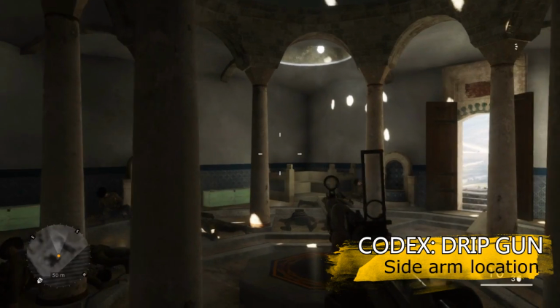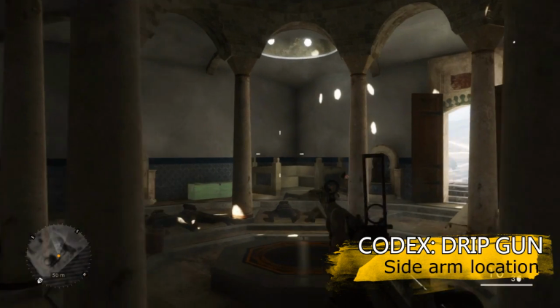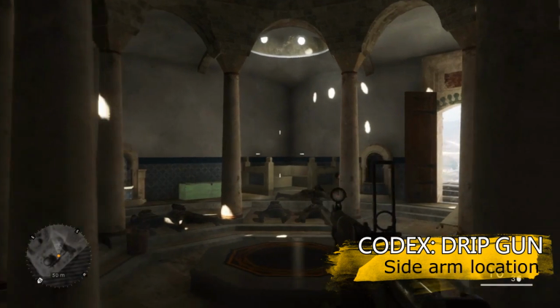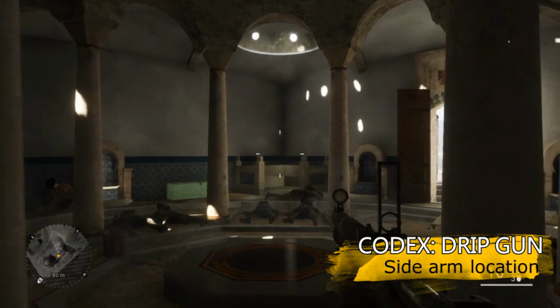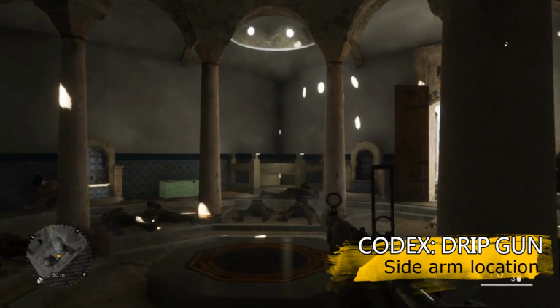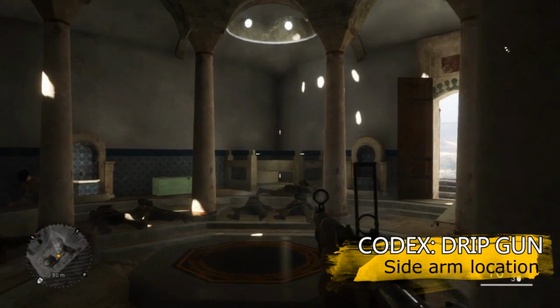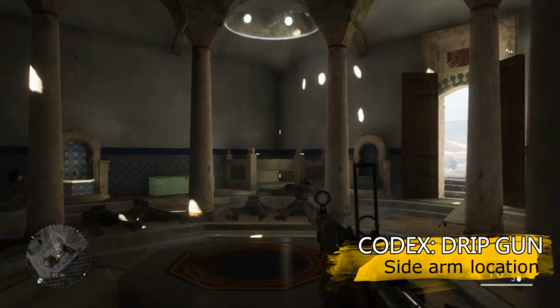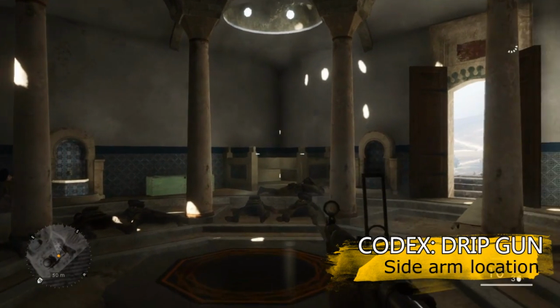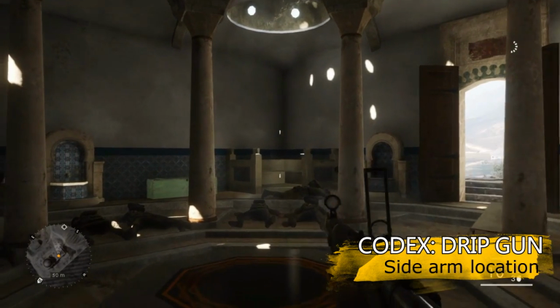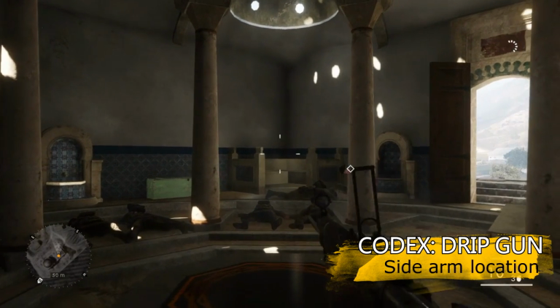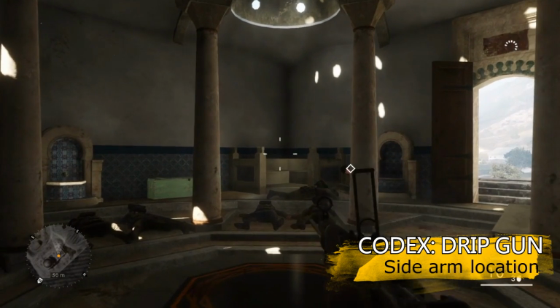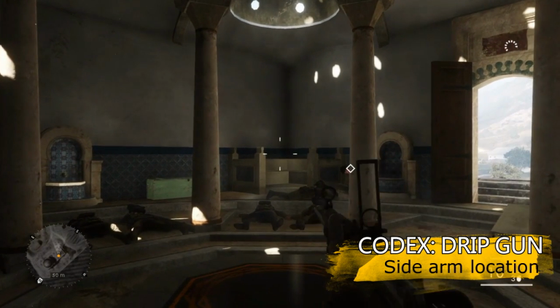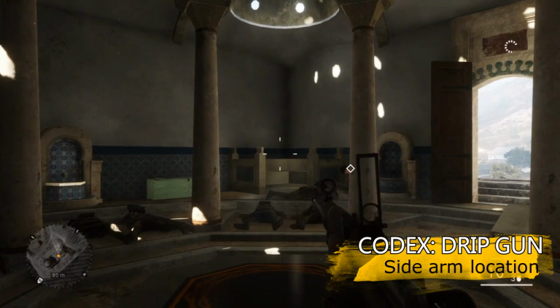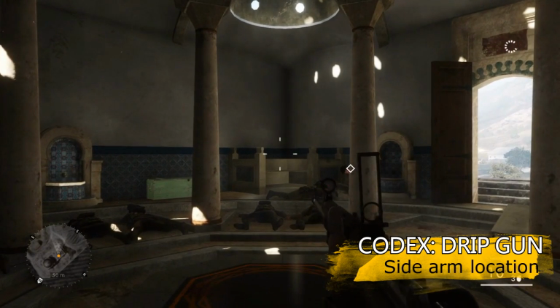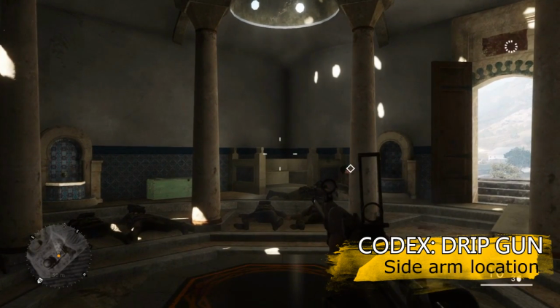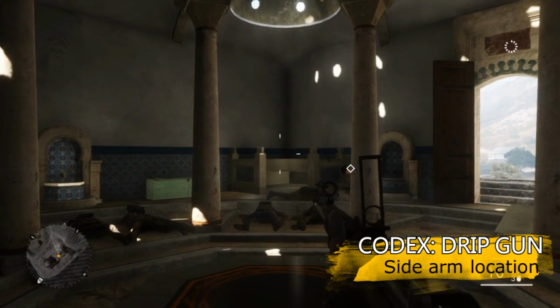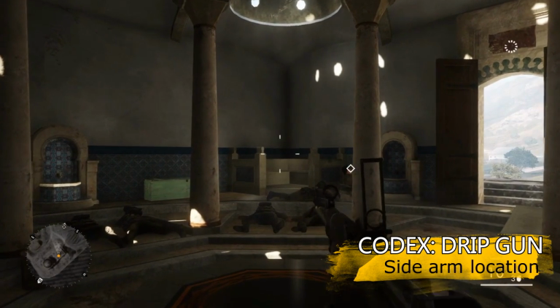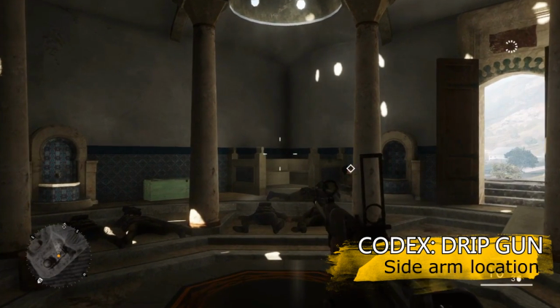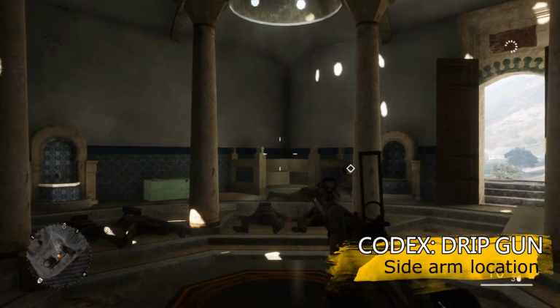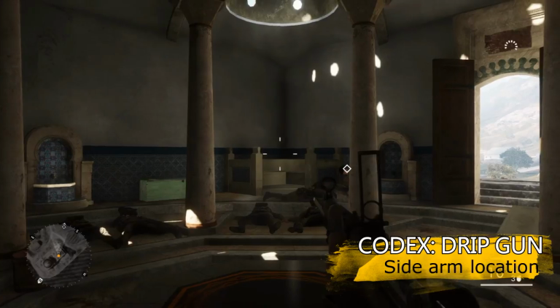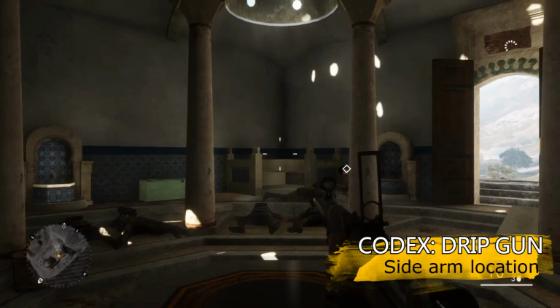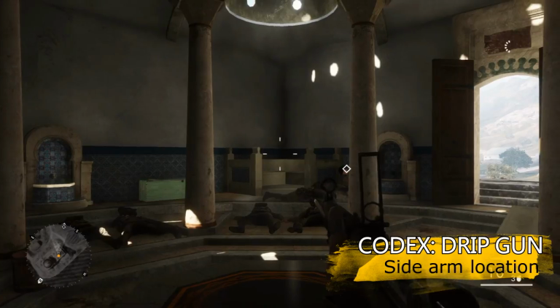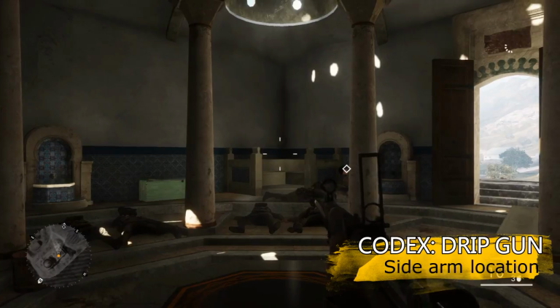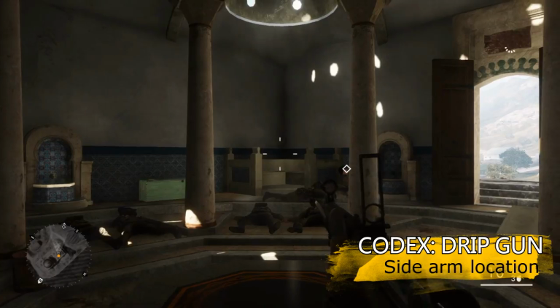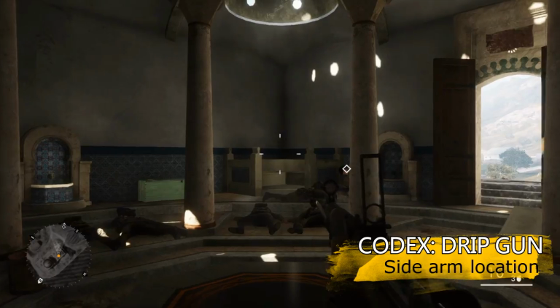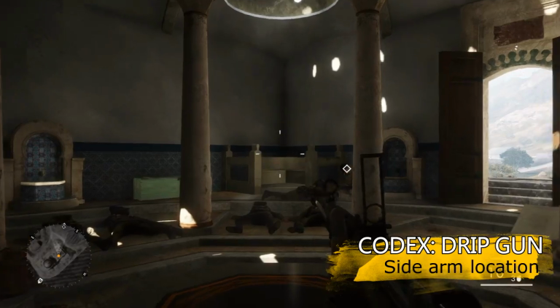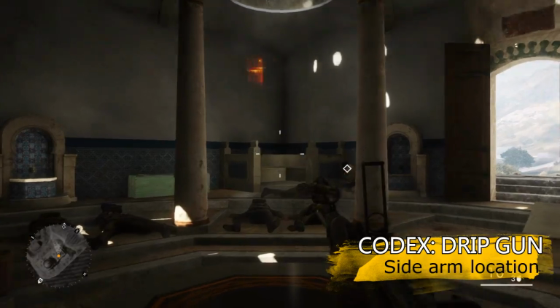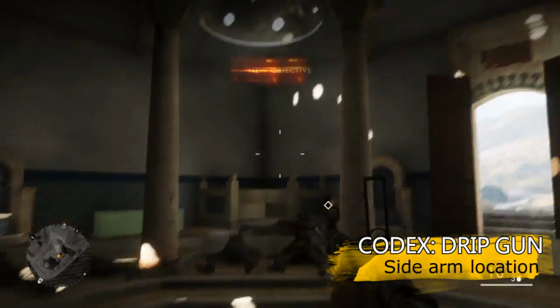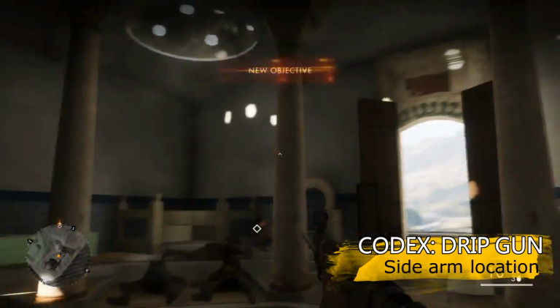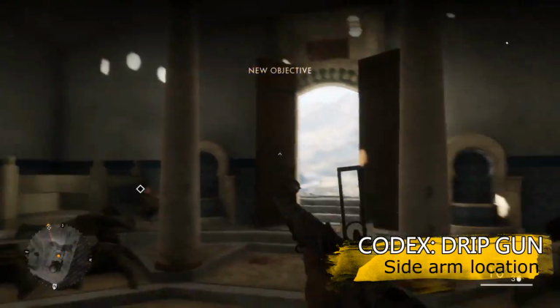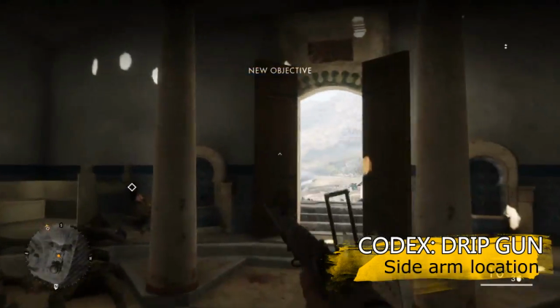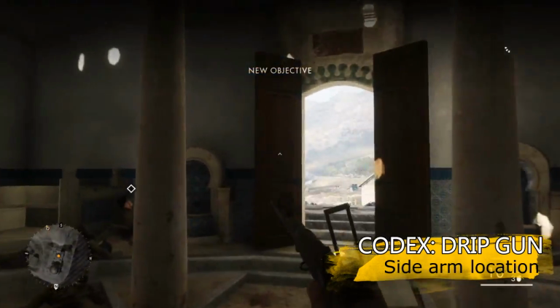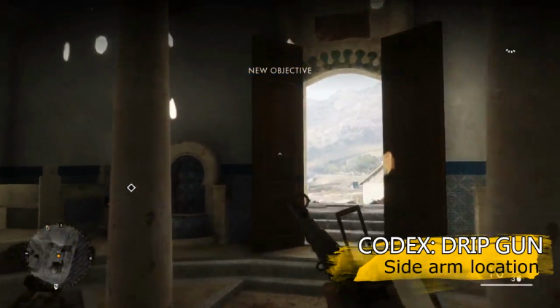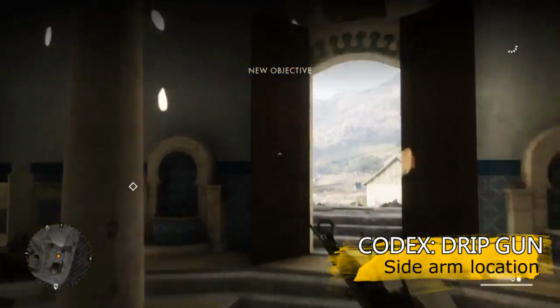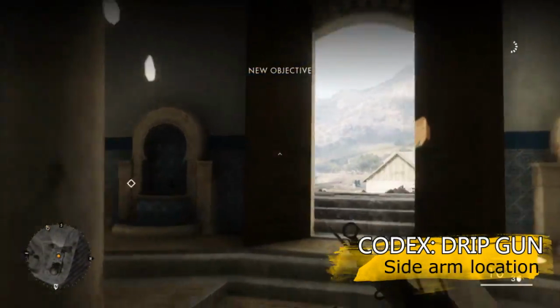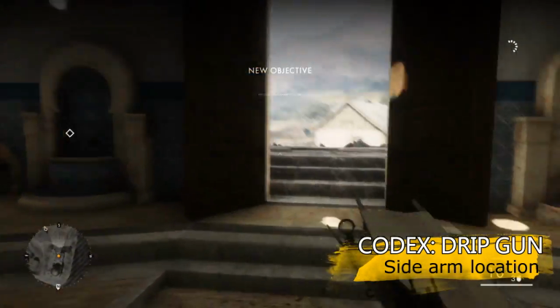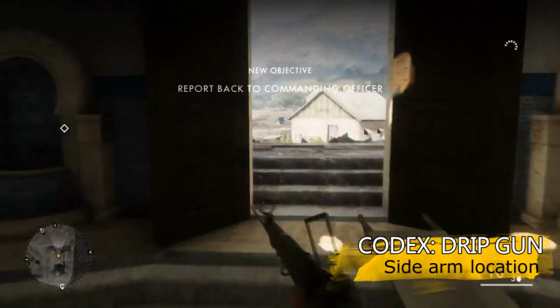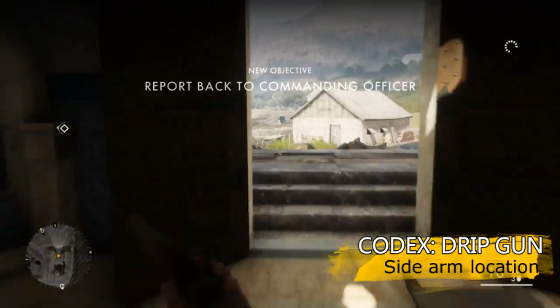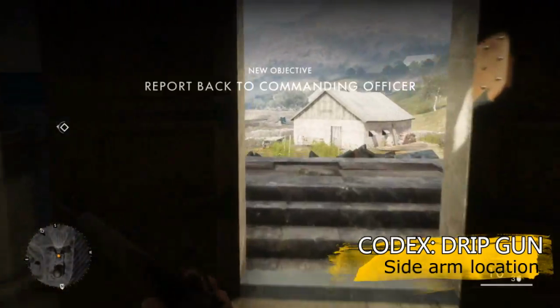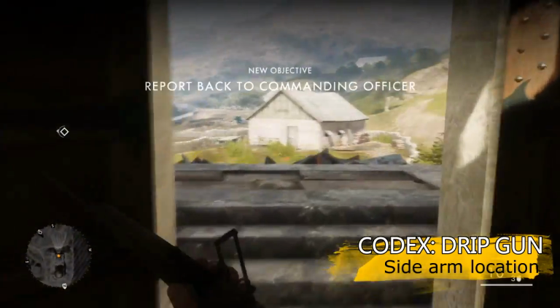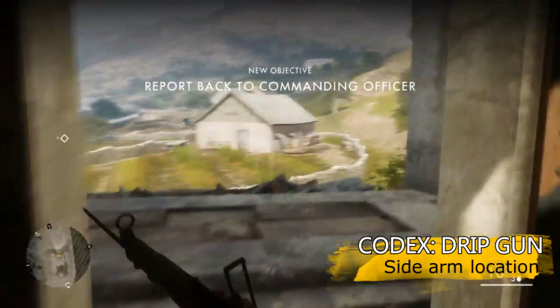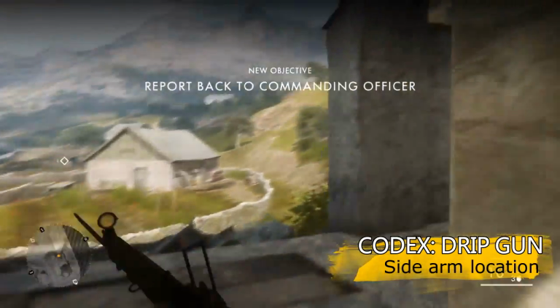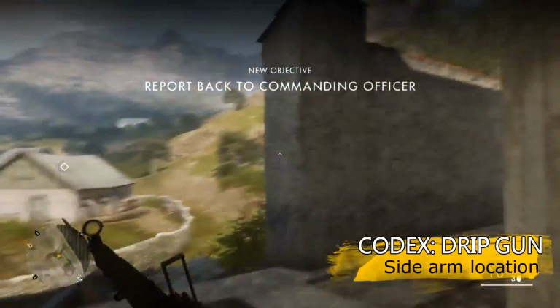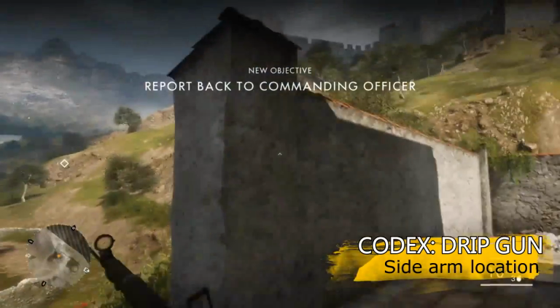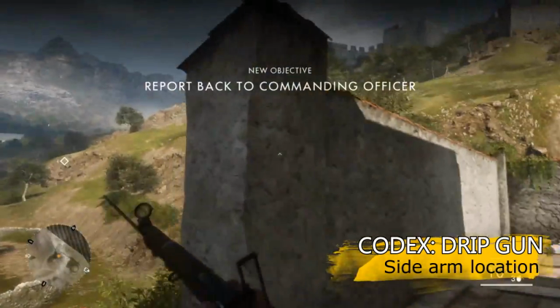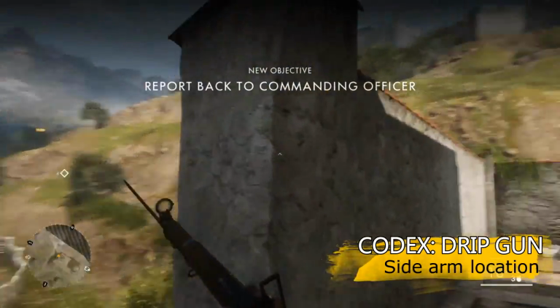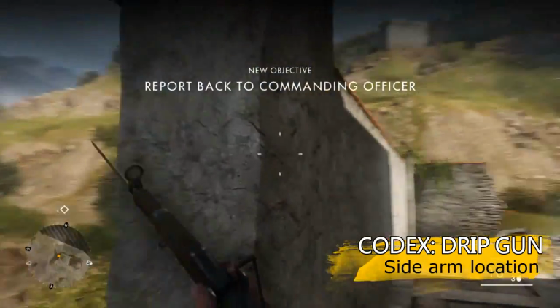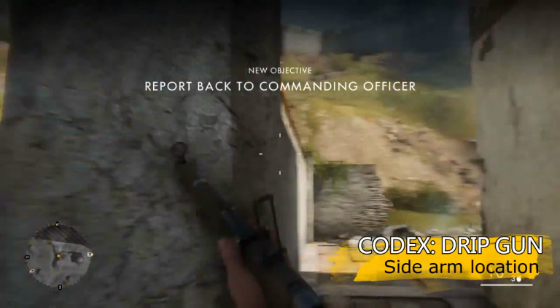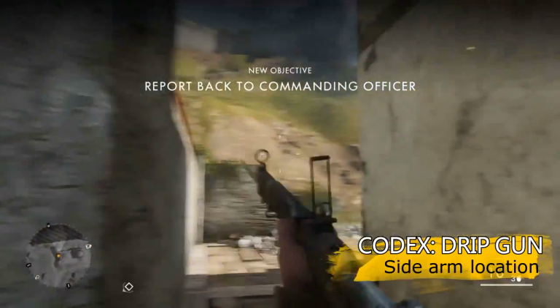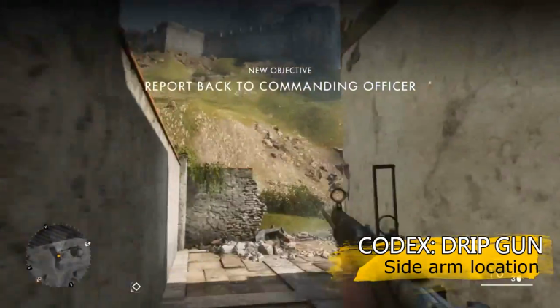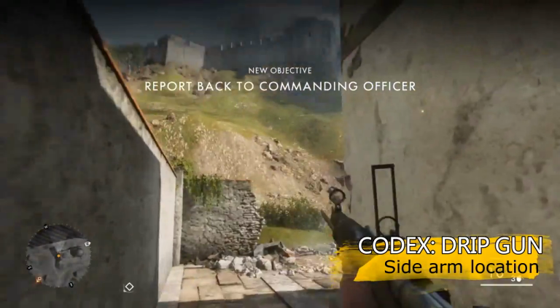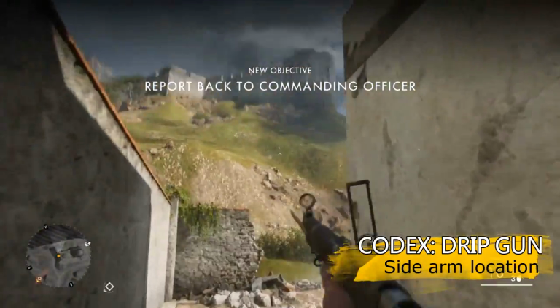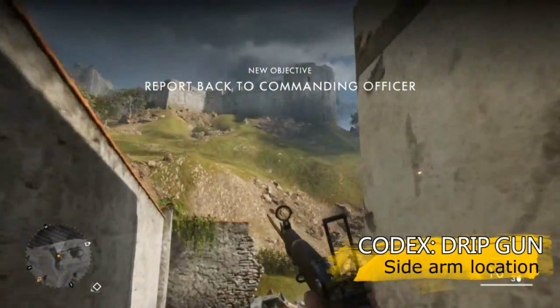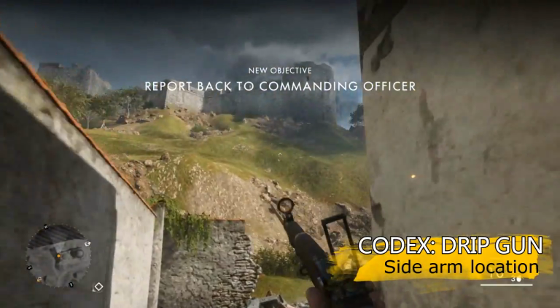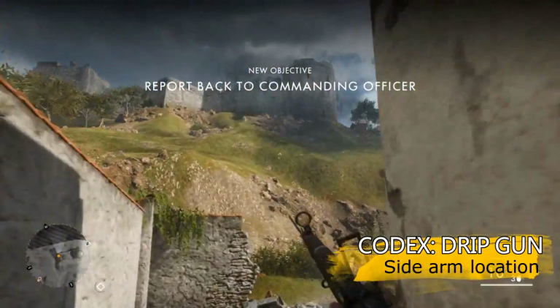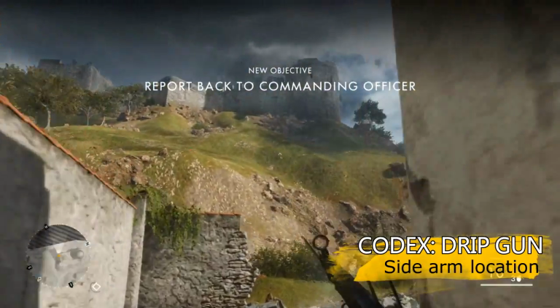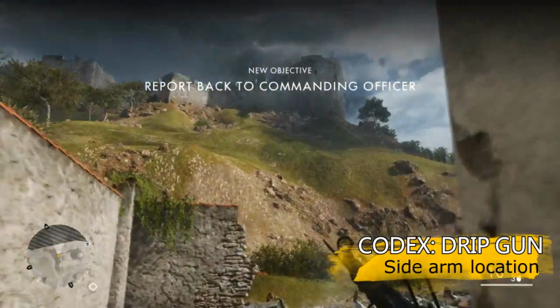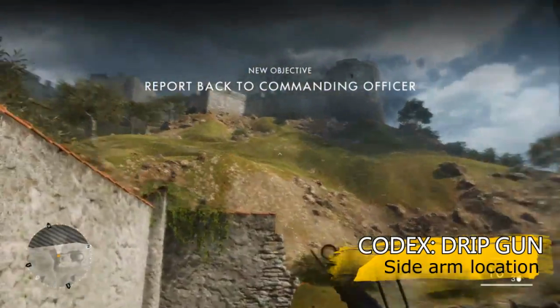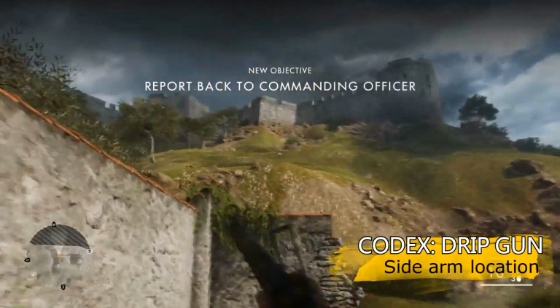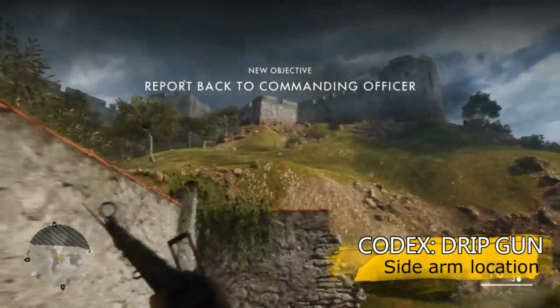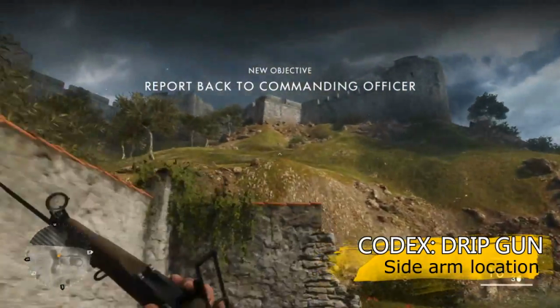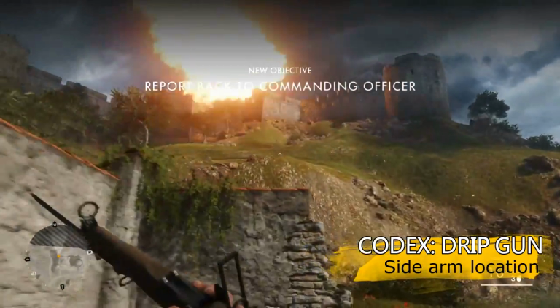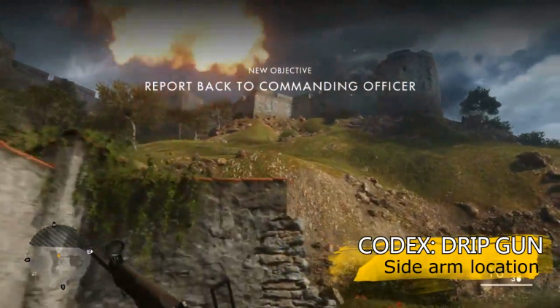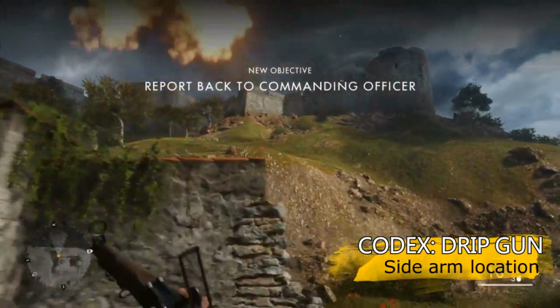First one, Drip Gun, requires you to get 10 kills with sidearms. Now you don't actually start with a sidearm, so you're going to have to go and find one.